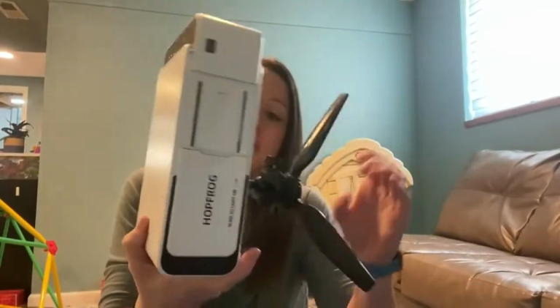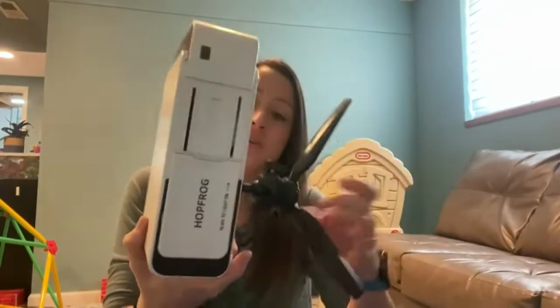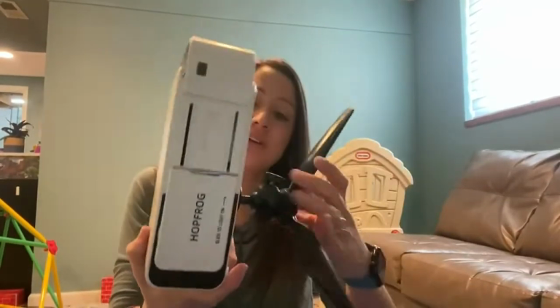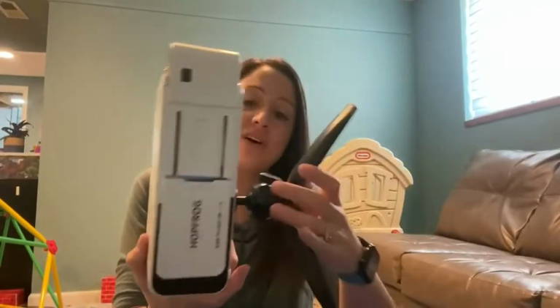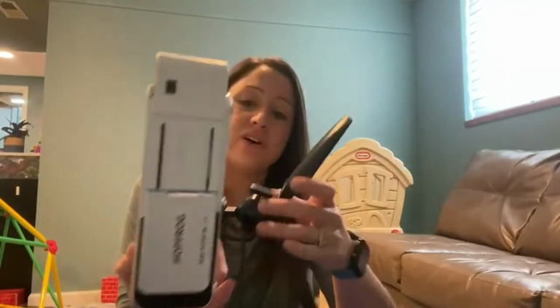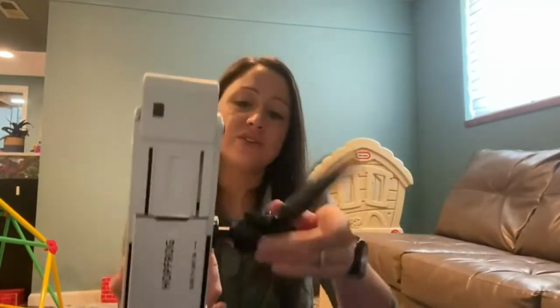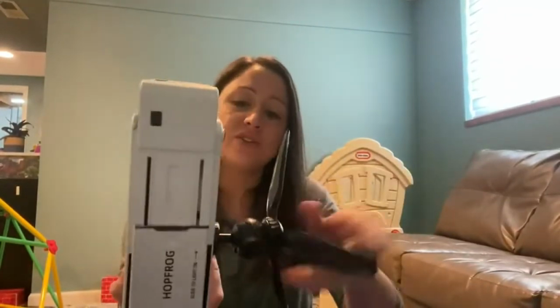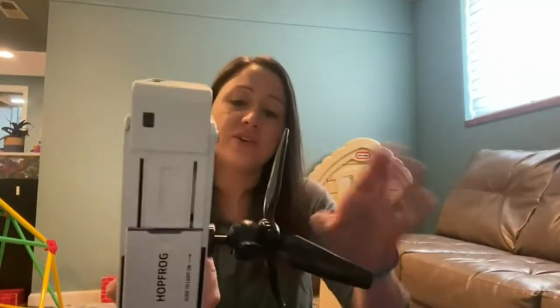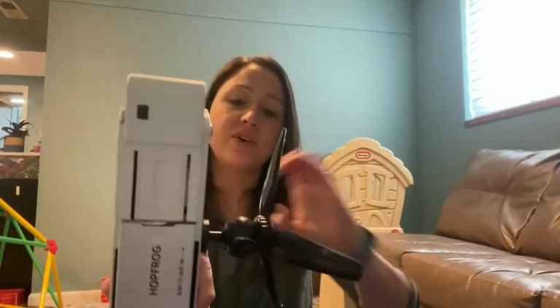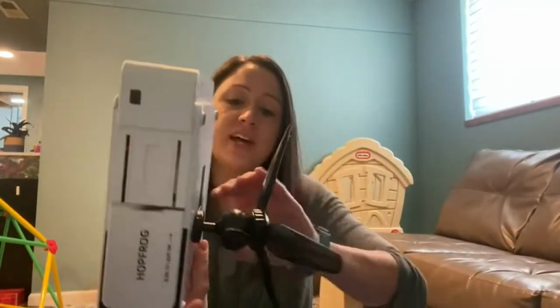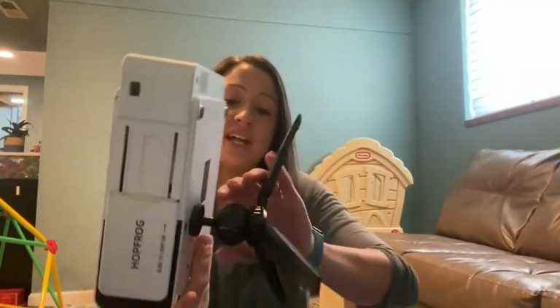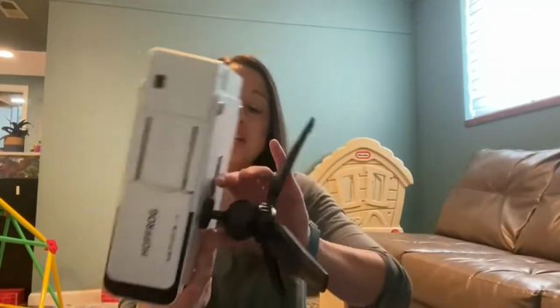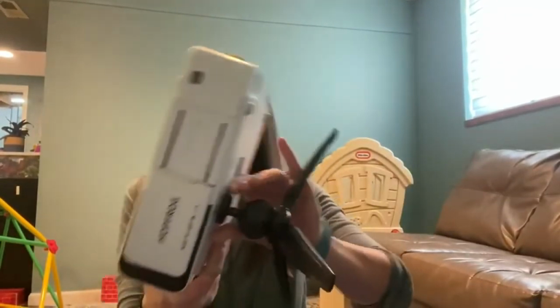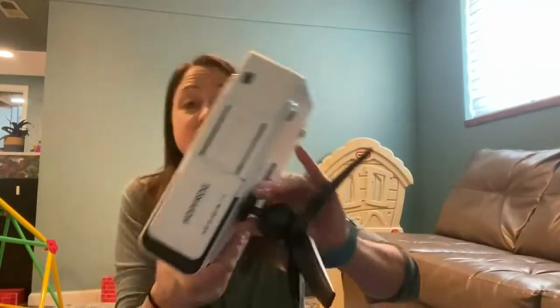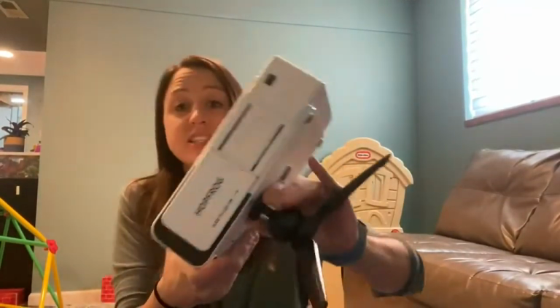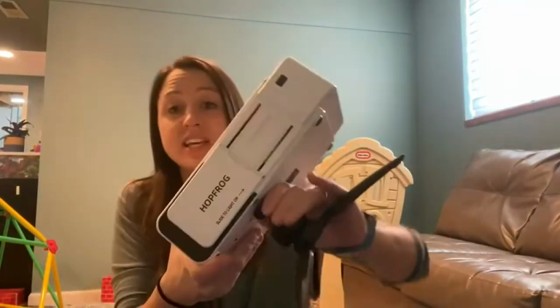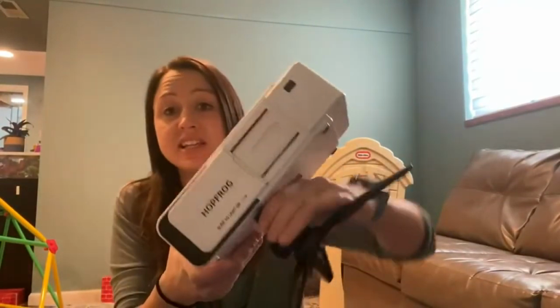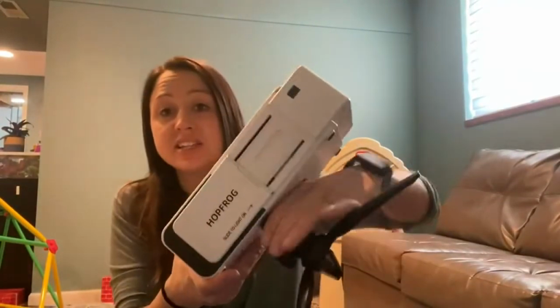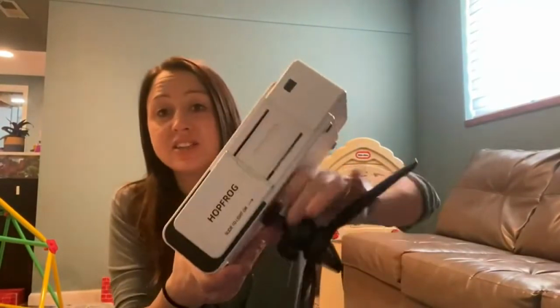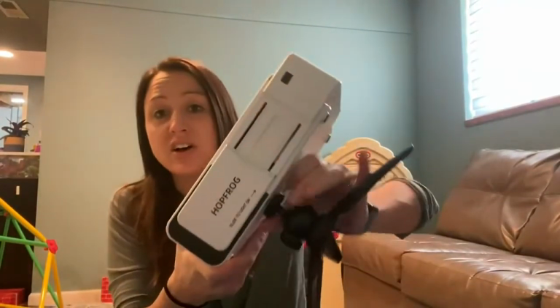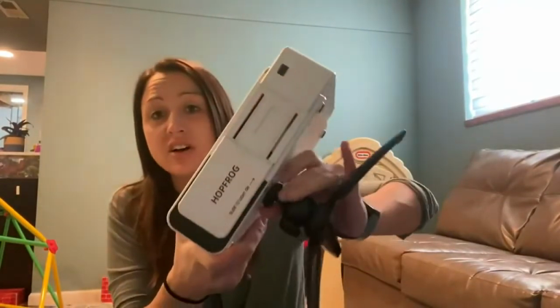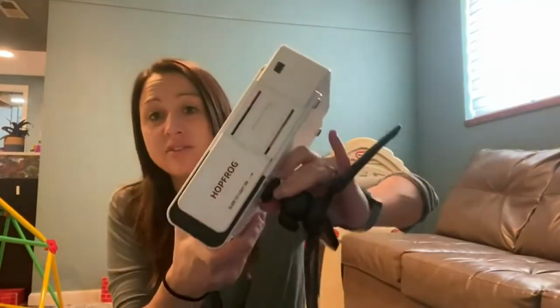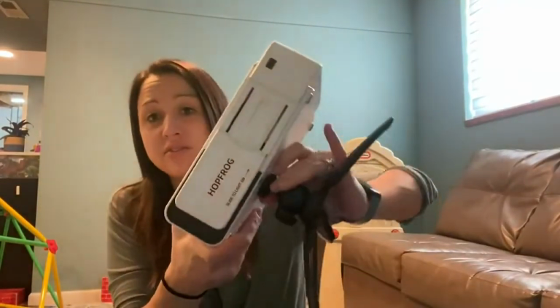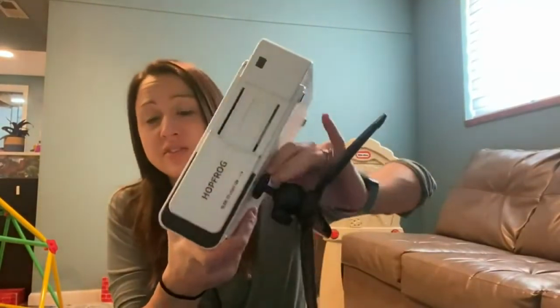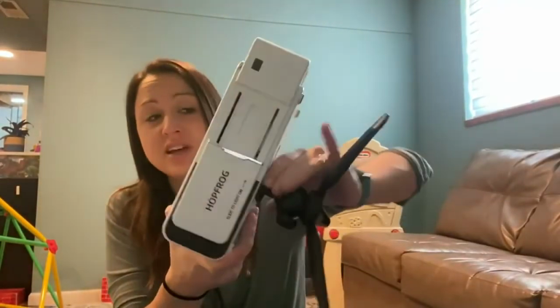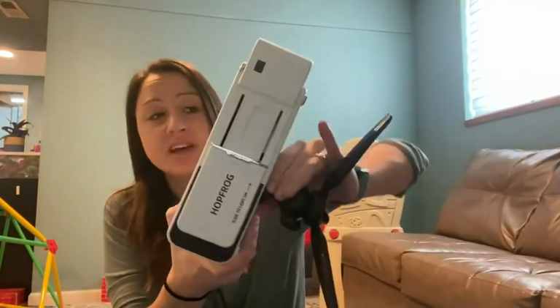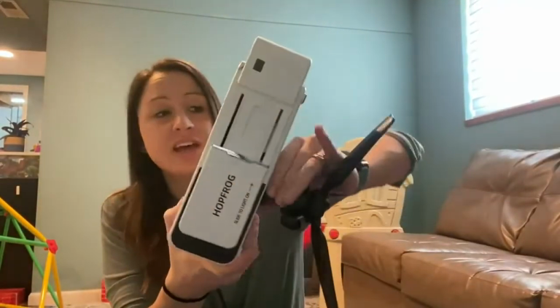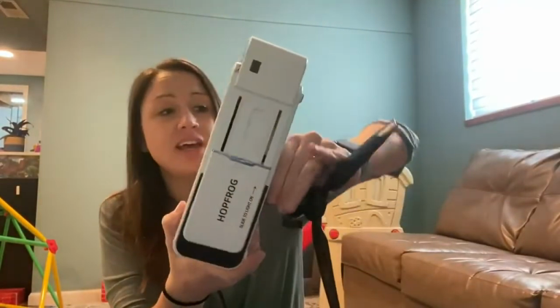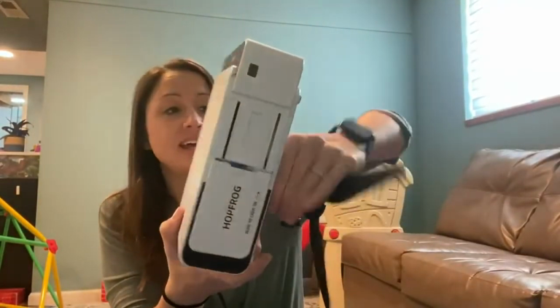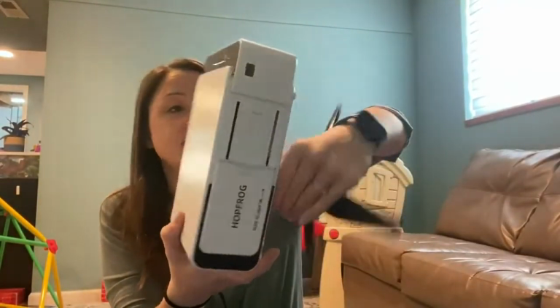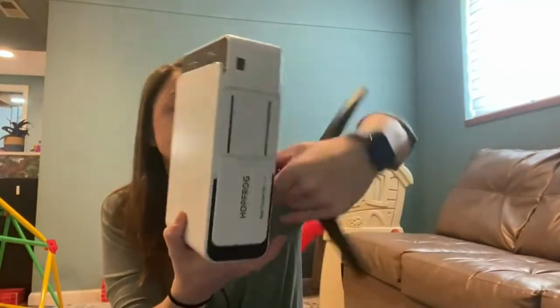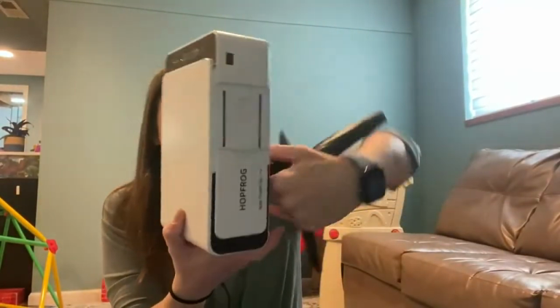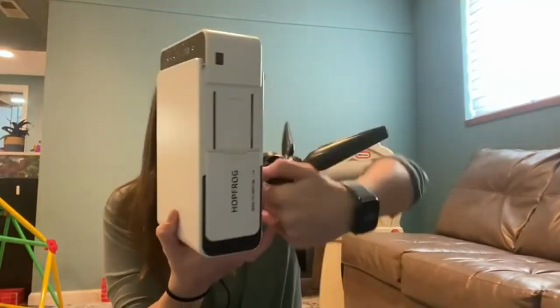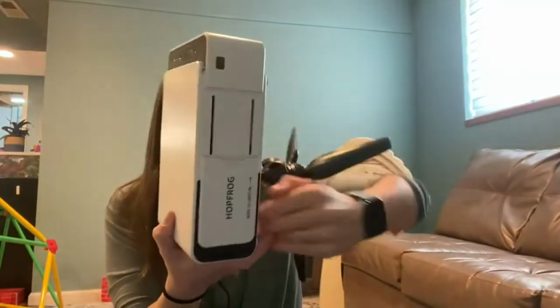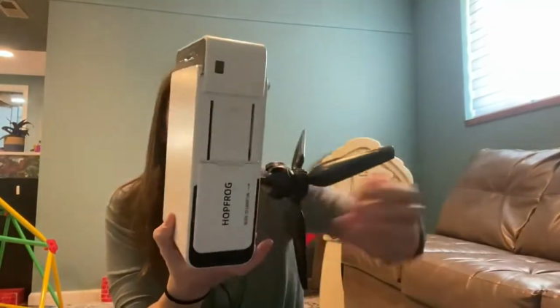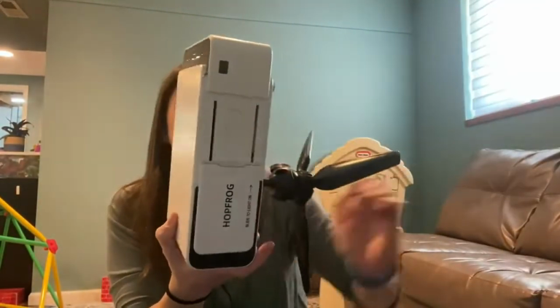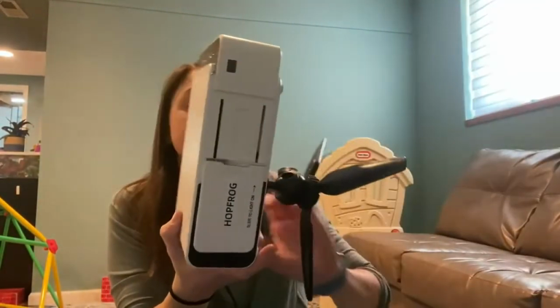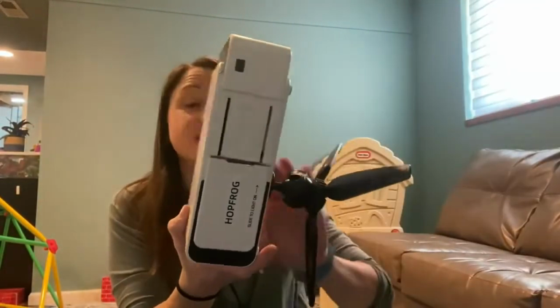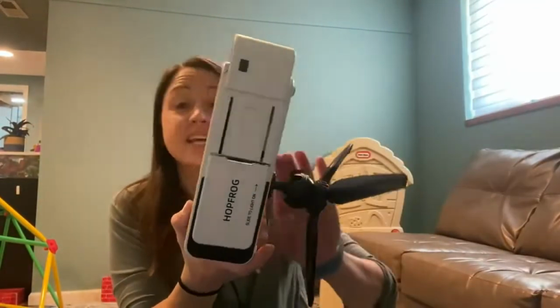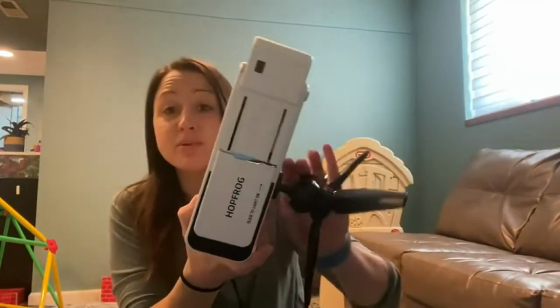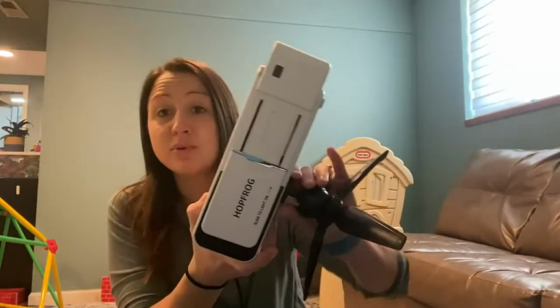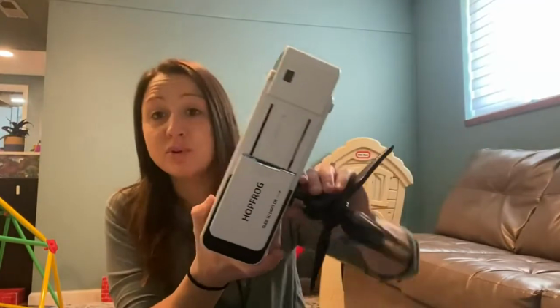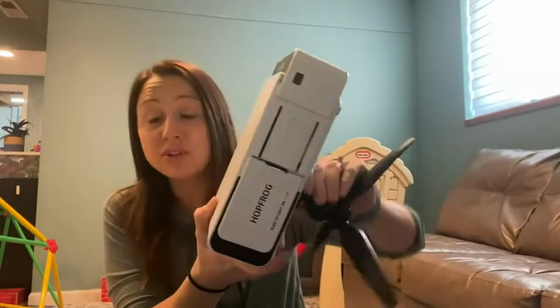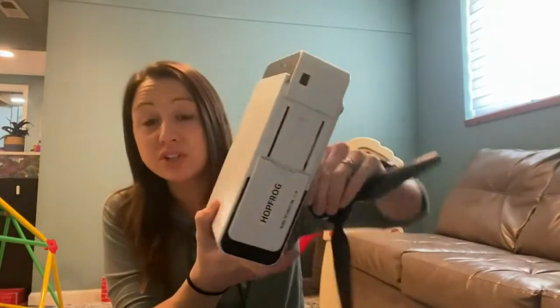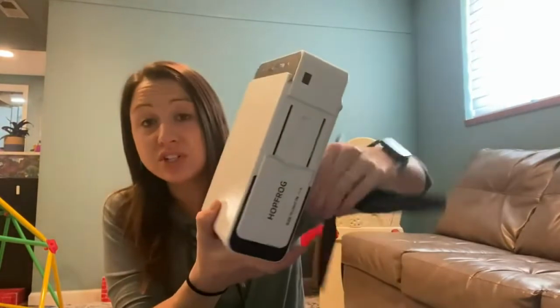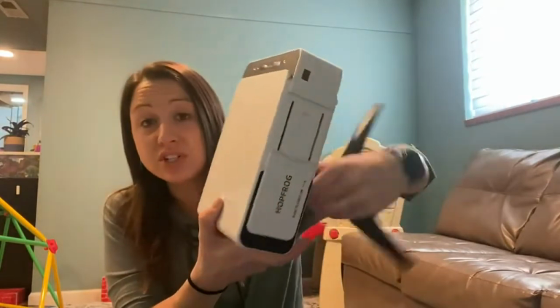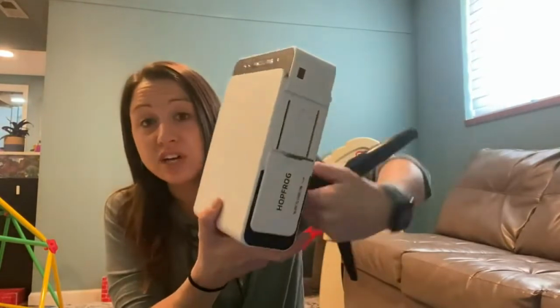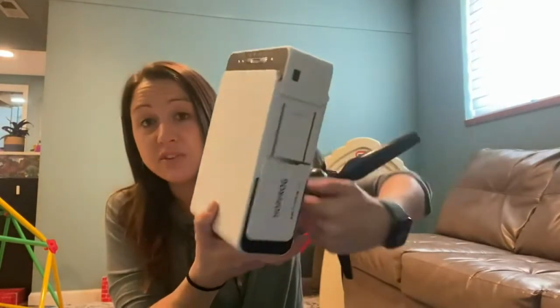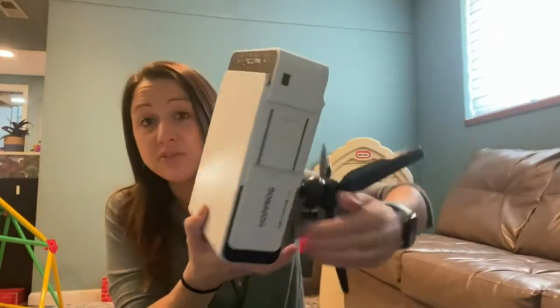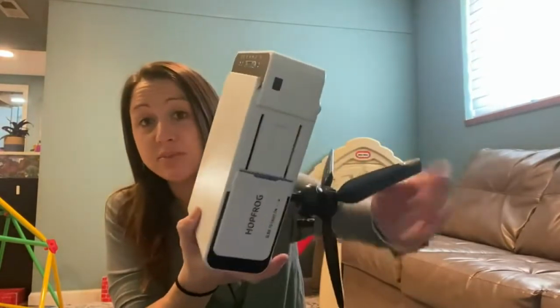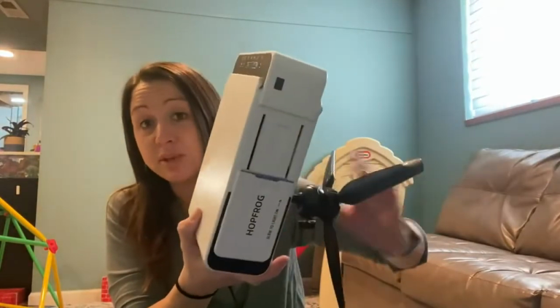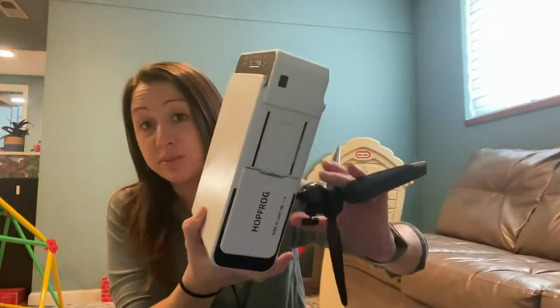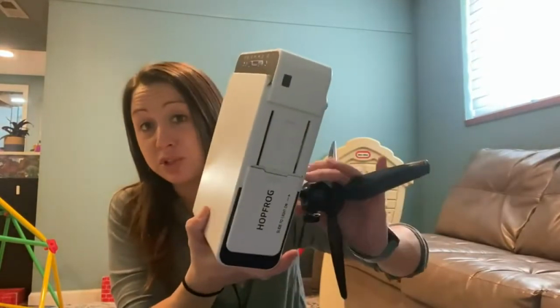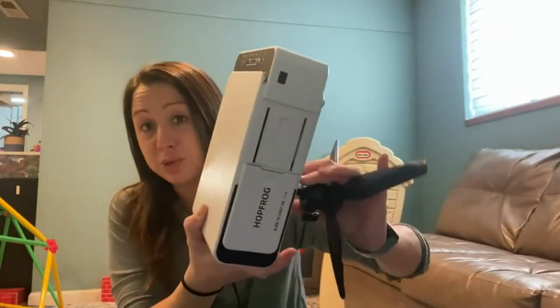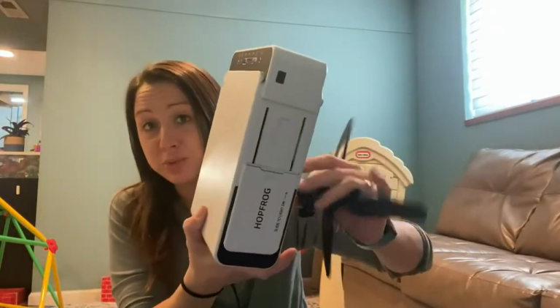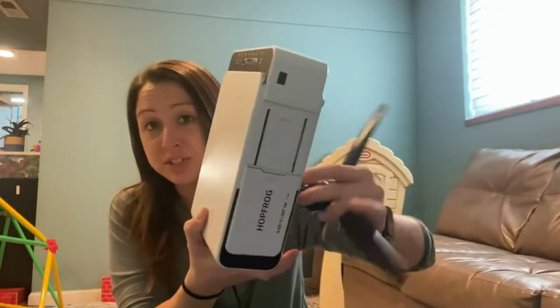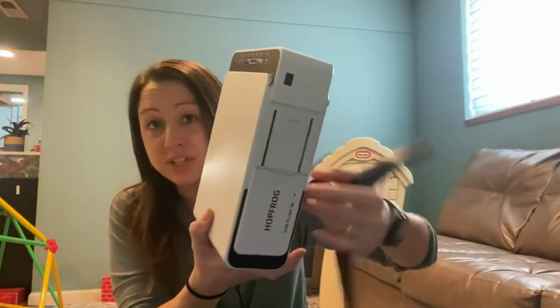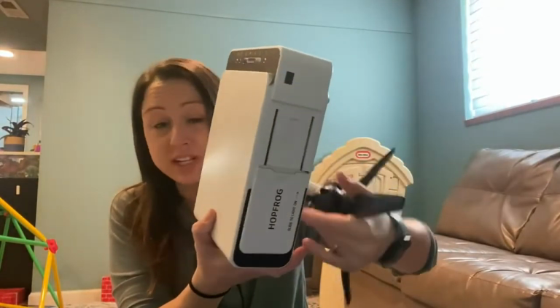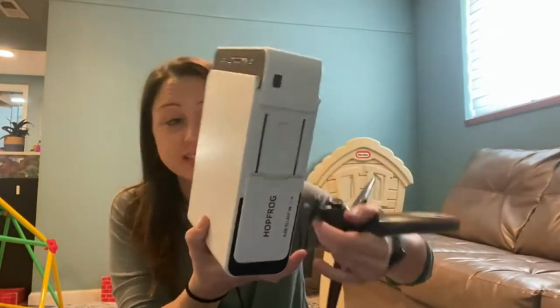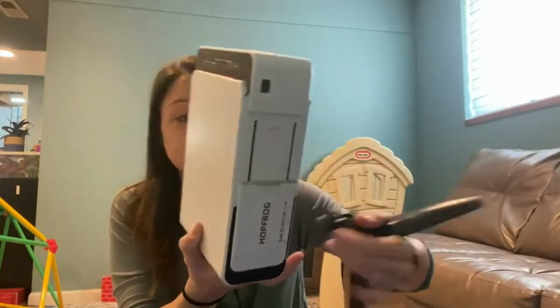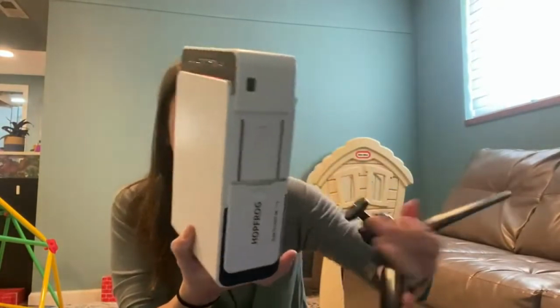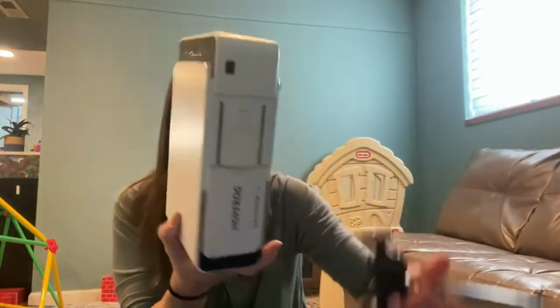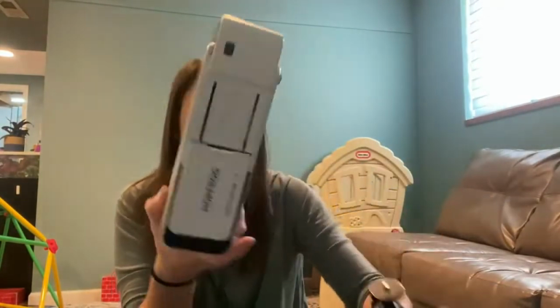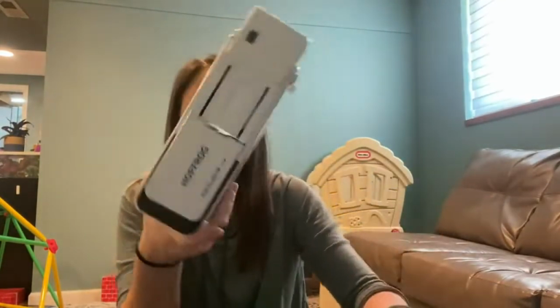You can also go ahead and just take the tripod off and set it up on a table or a shelf and be able to project it that way.